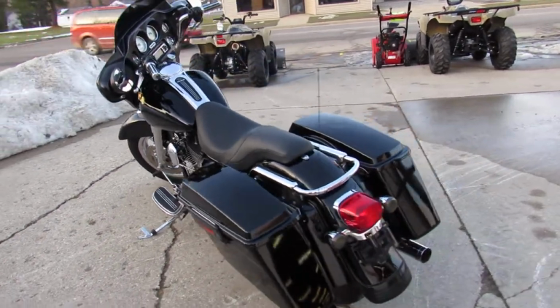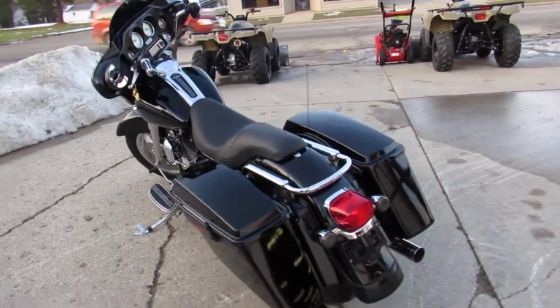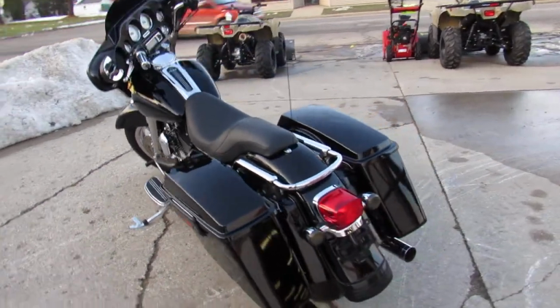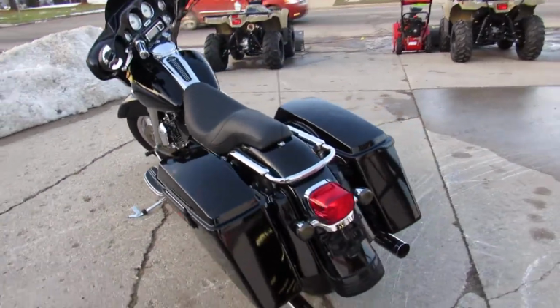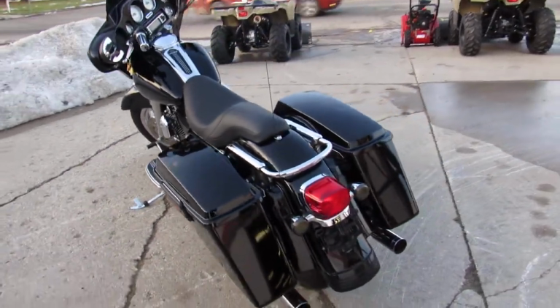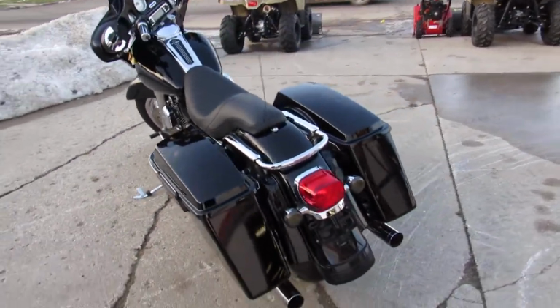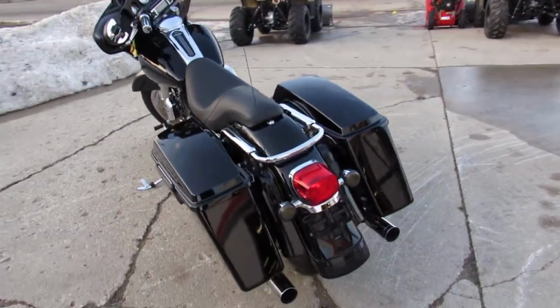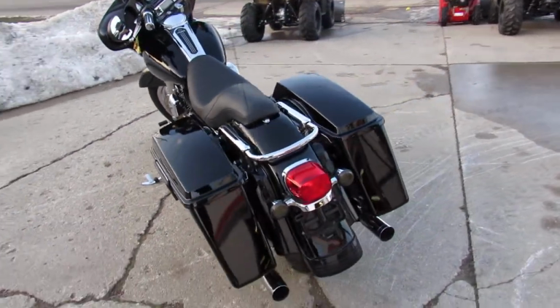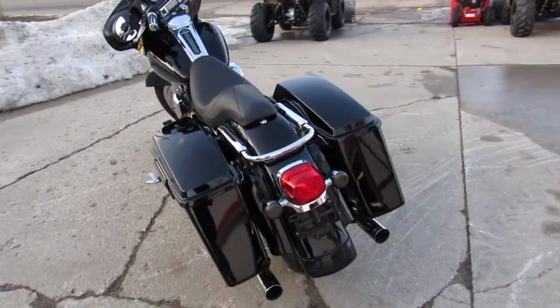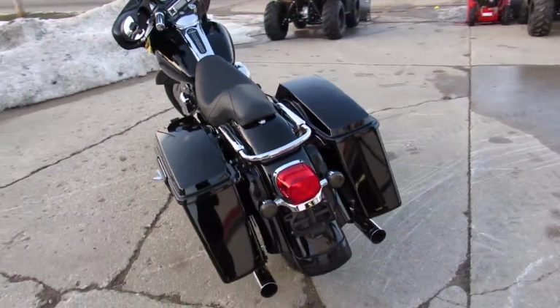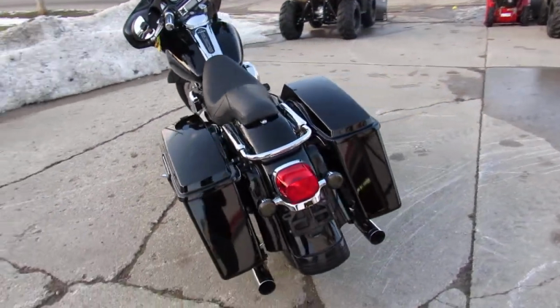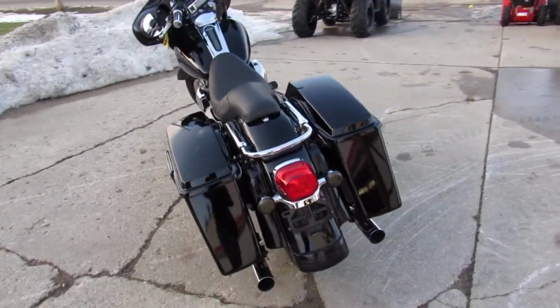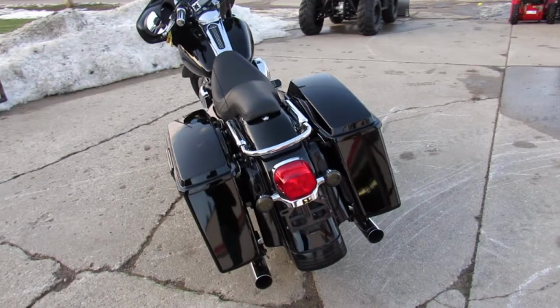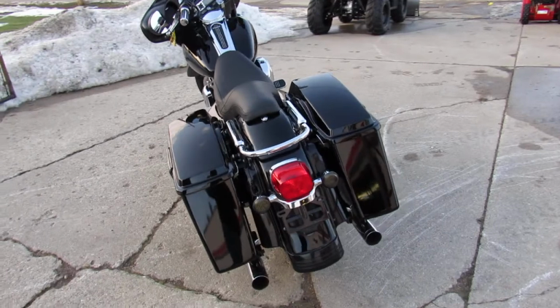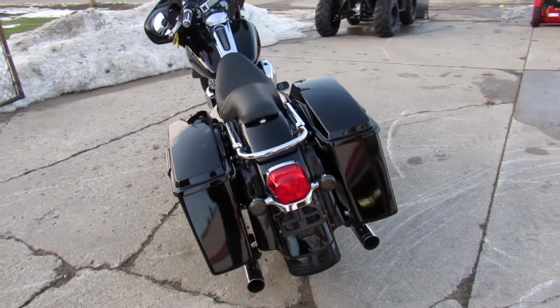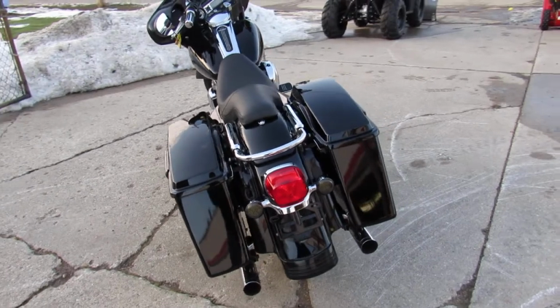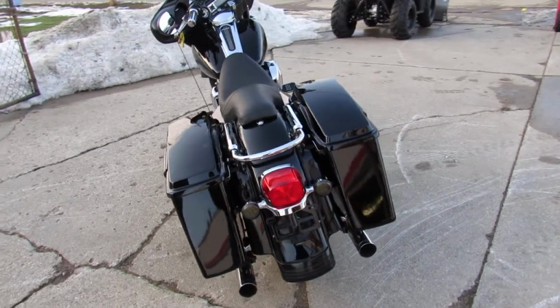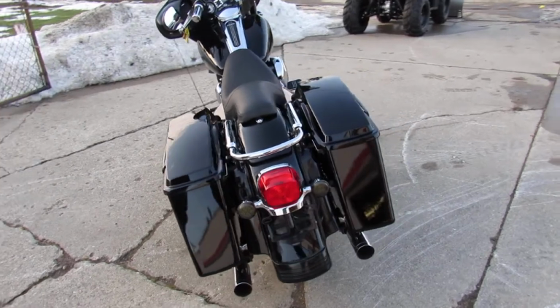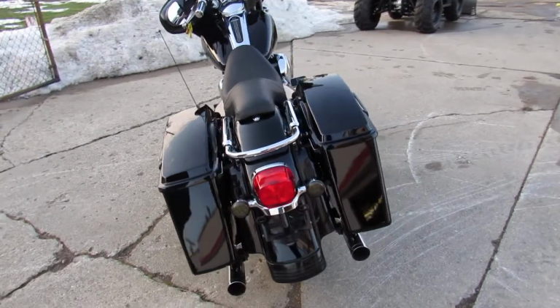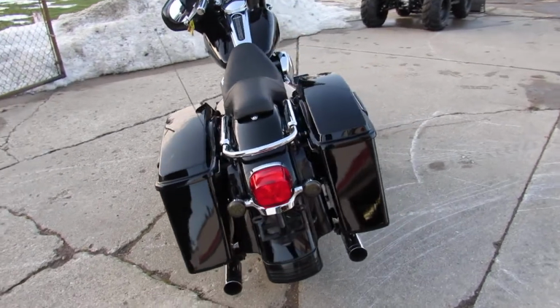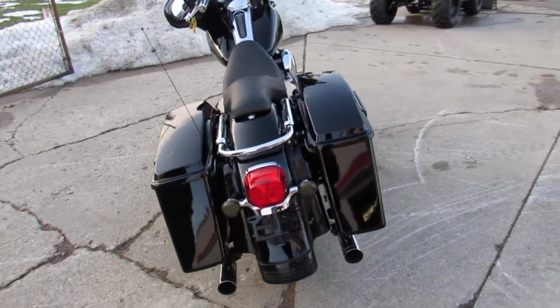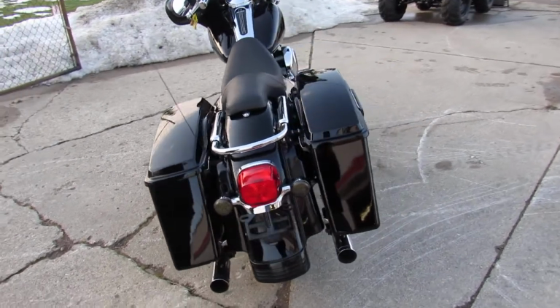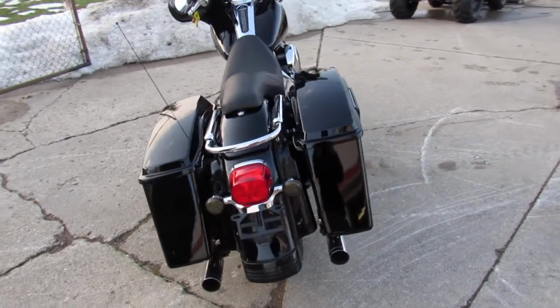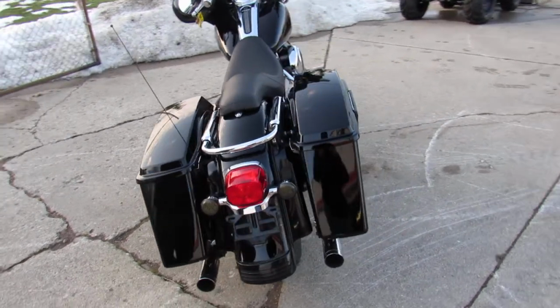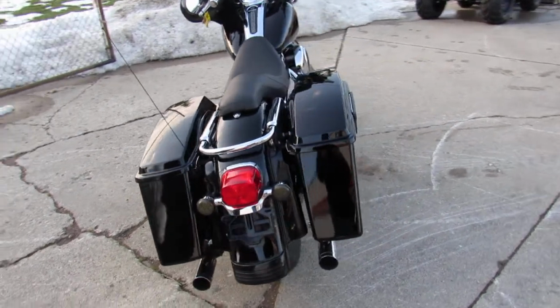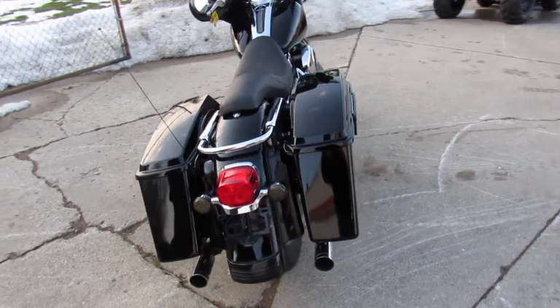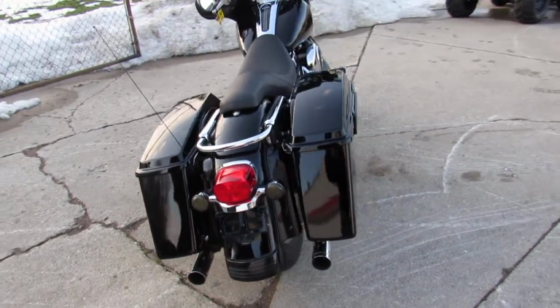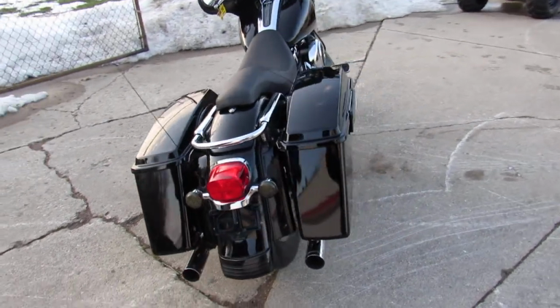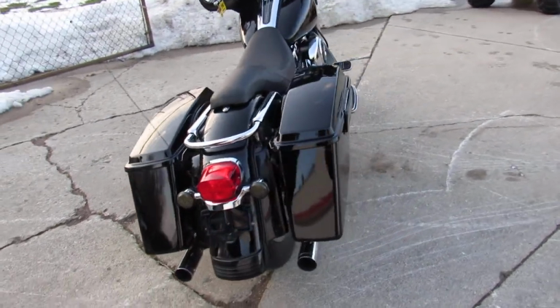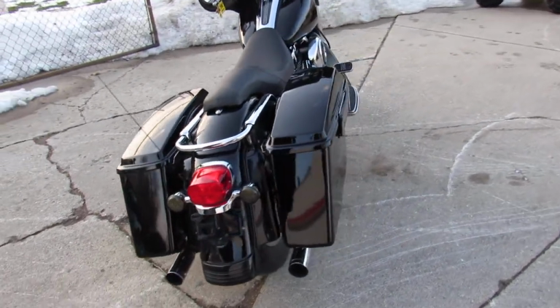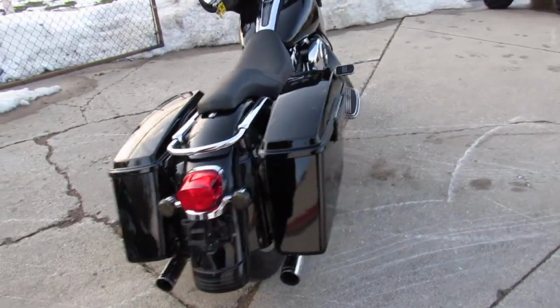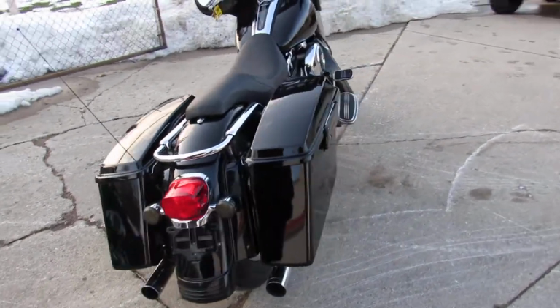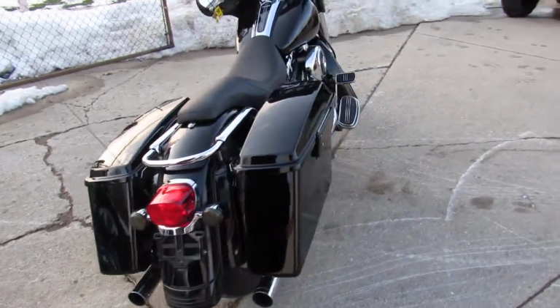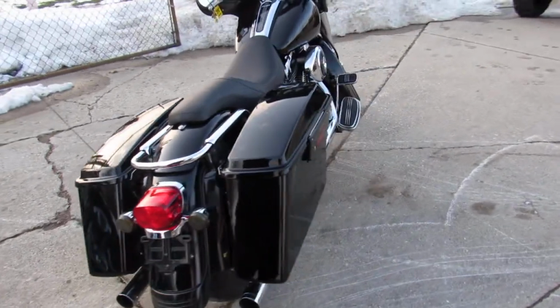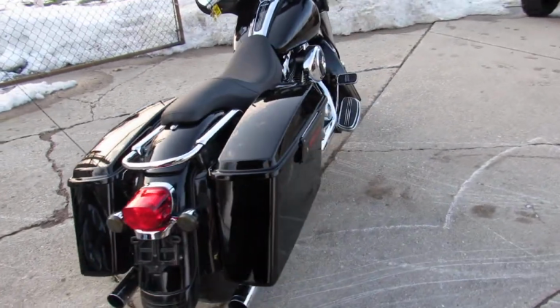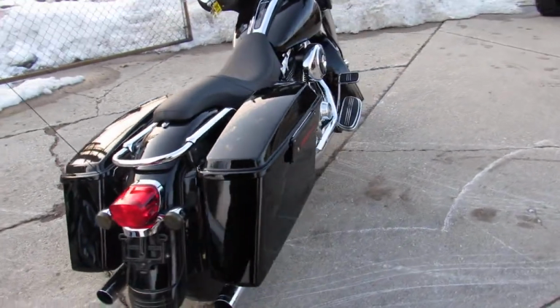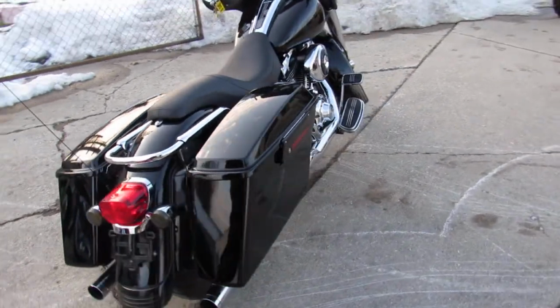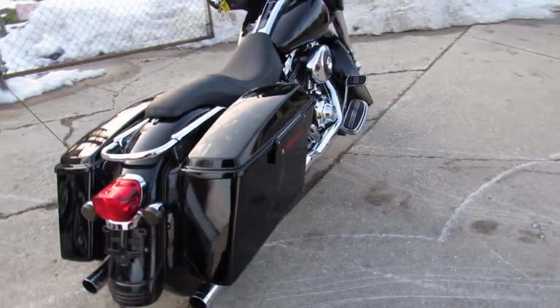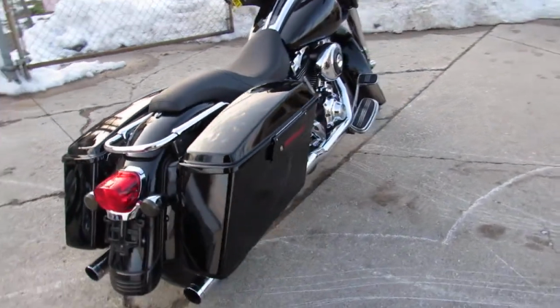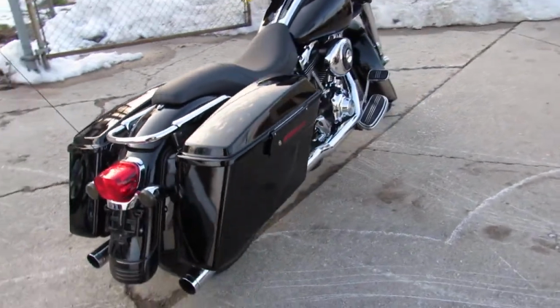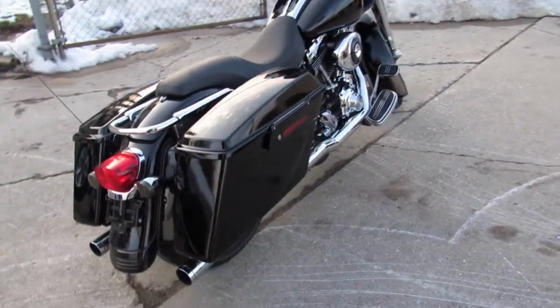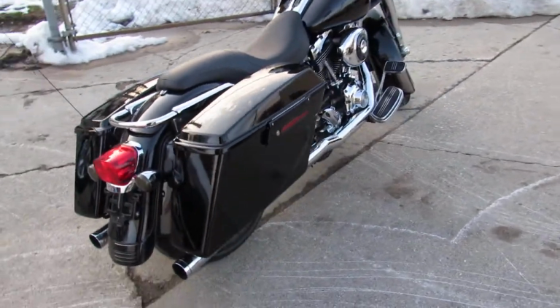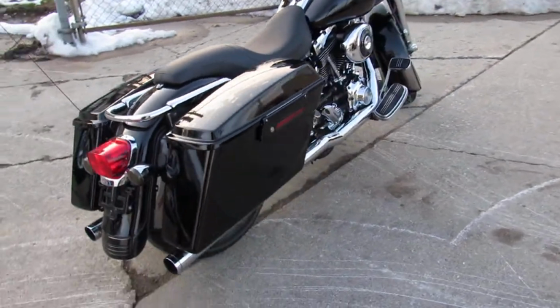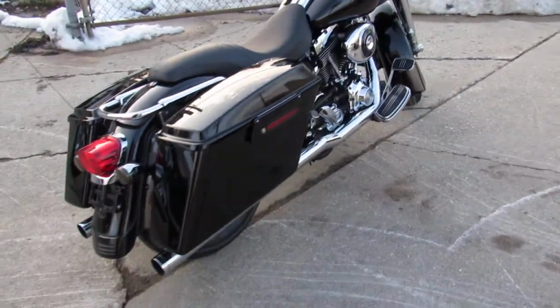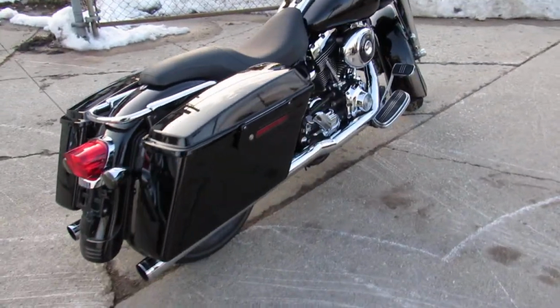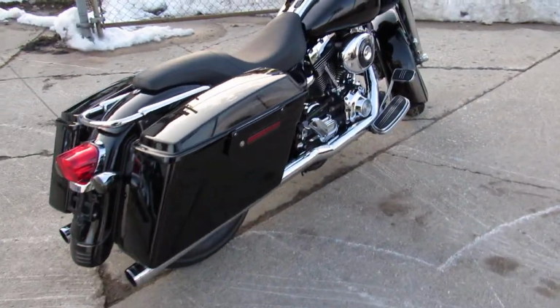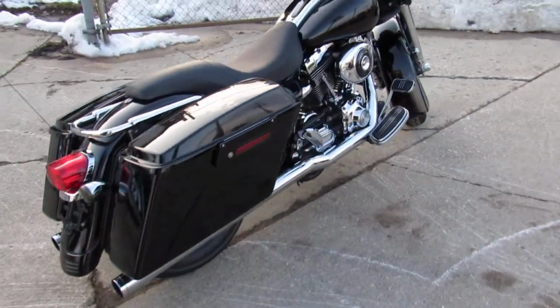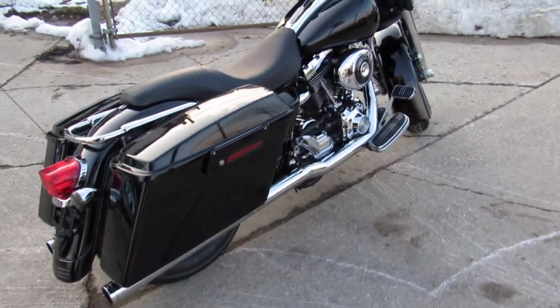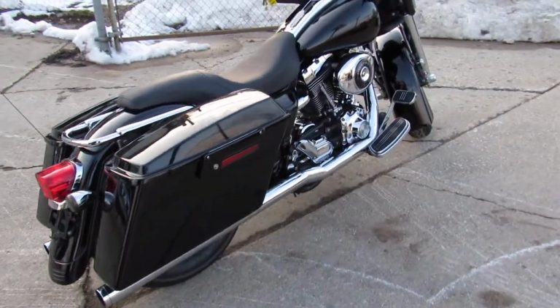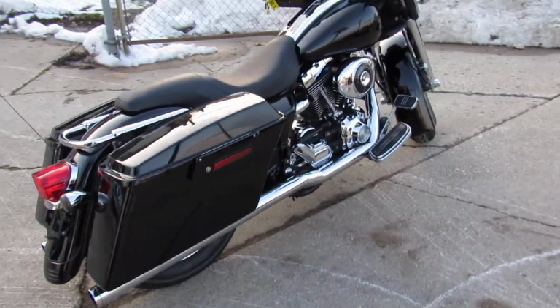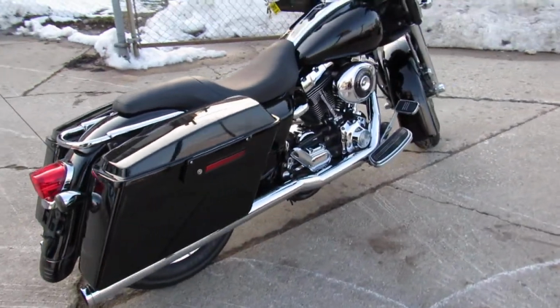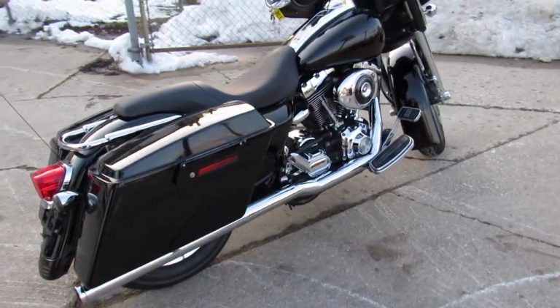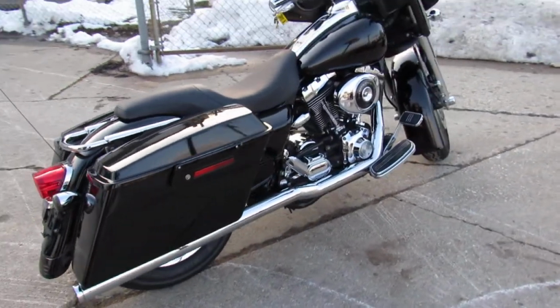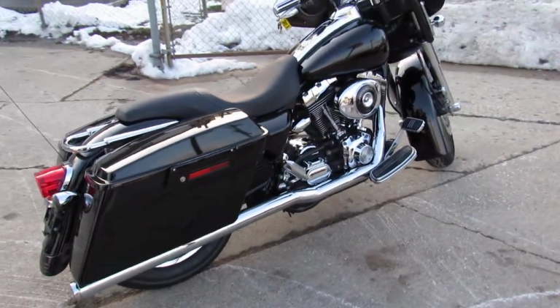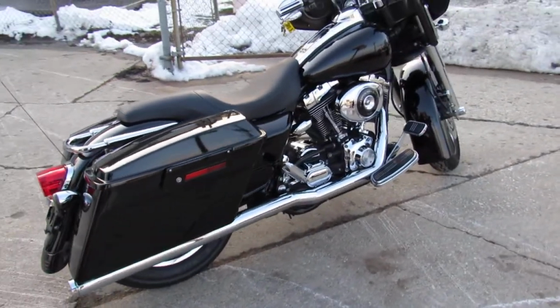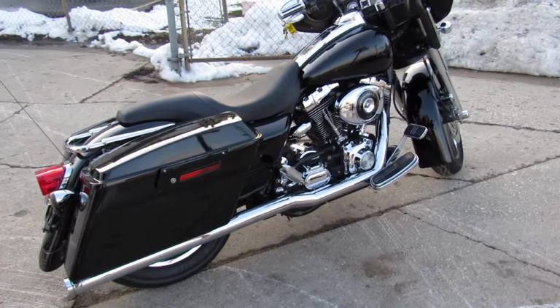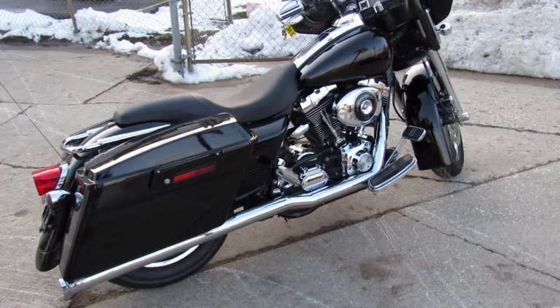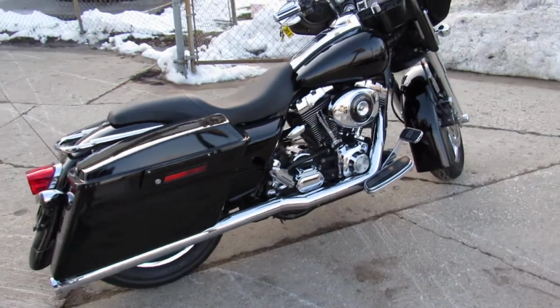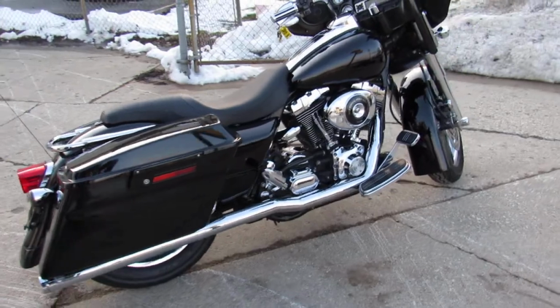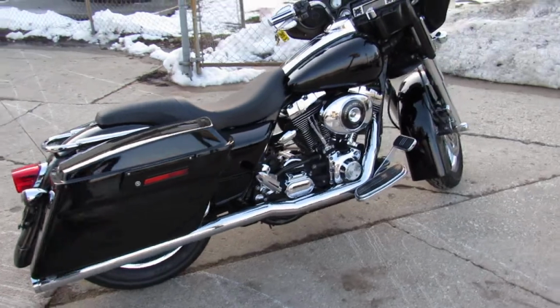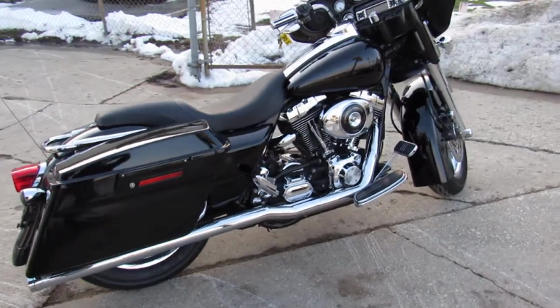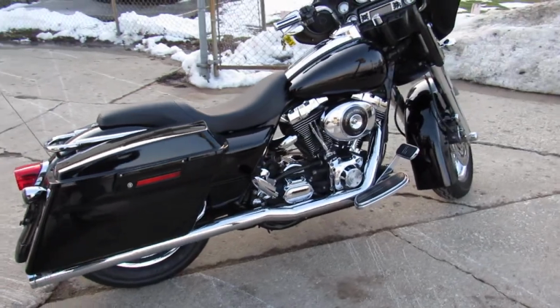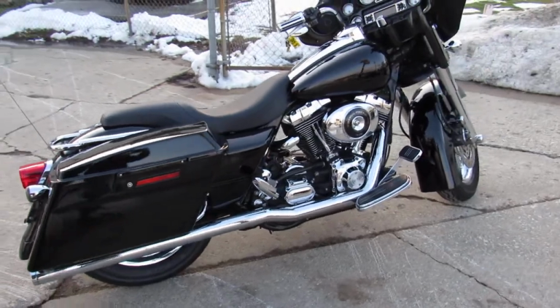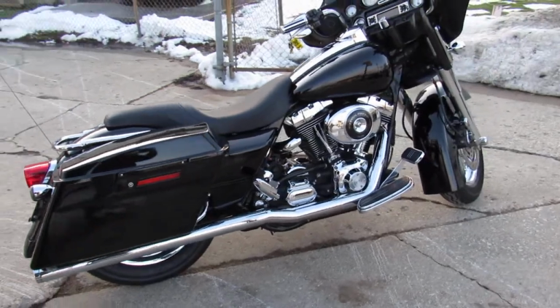It's got the dual Vance & Hines exhaust that makes this Street Glide sound as cool as it looks. You're not going to want to miss it guys — '06 Street Glide.